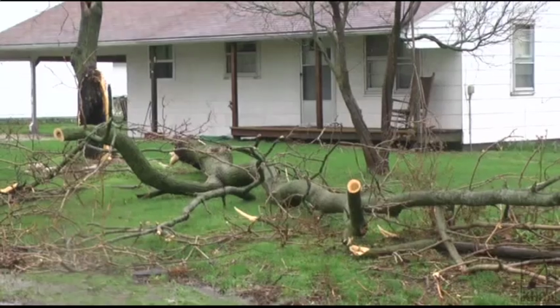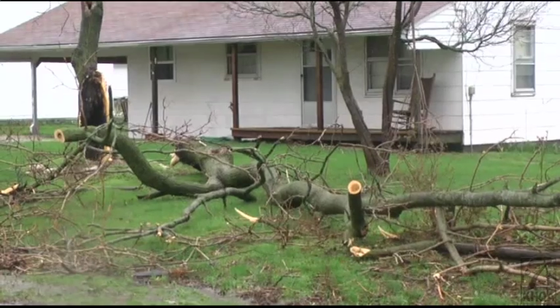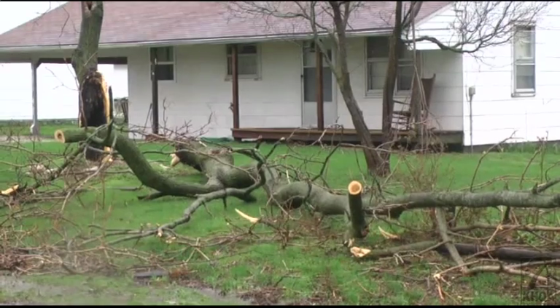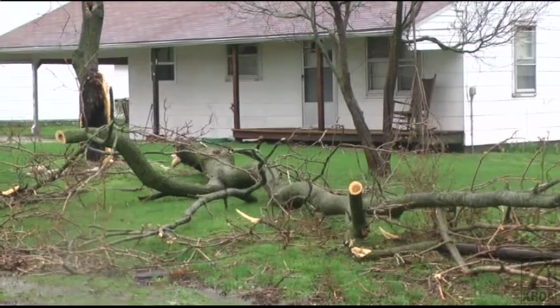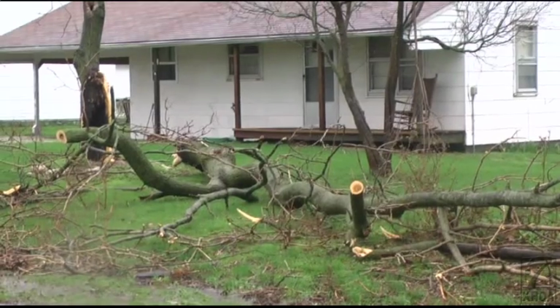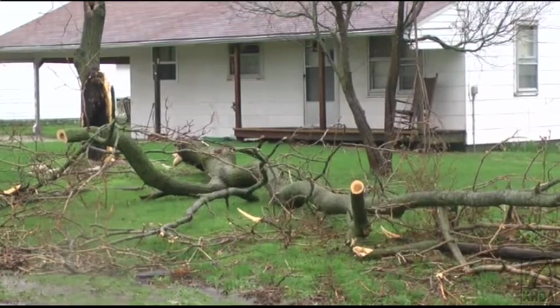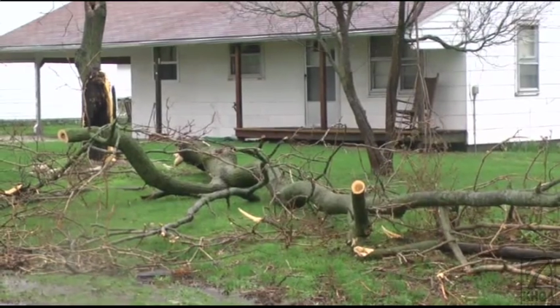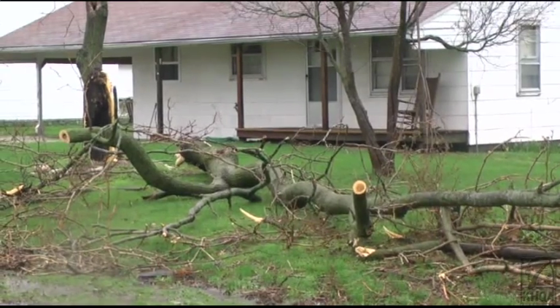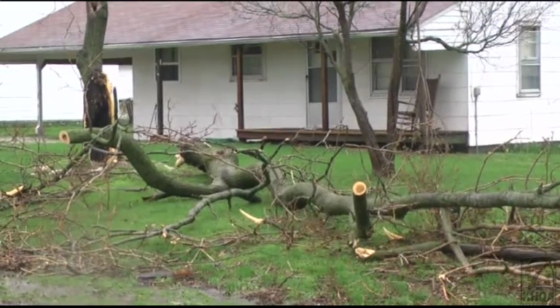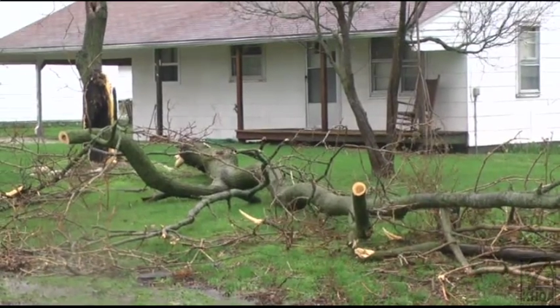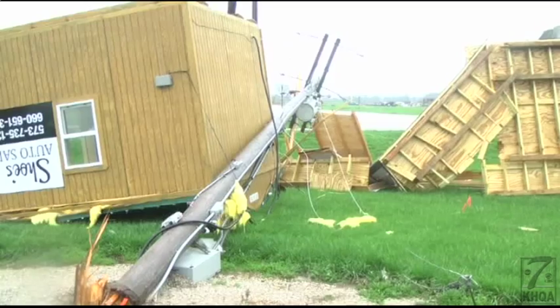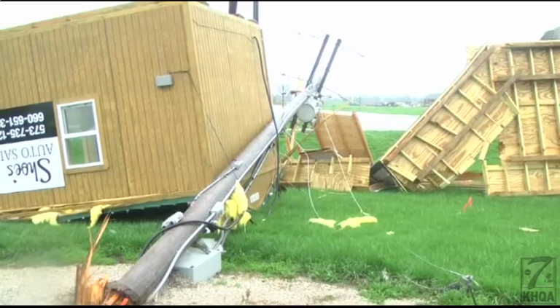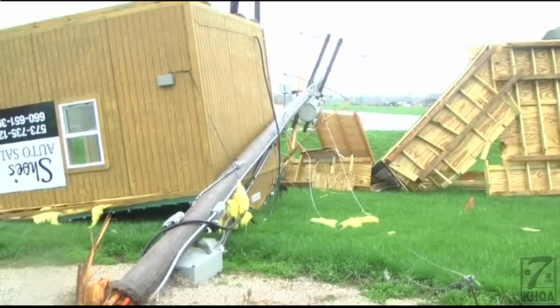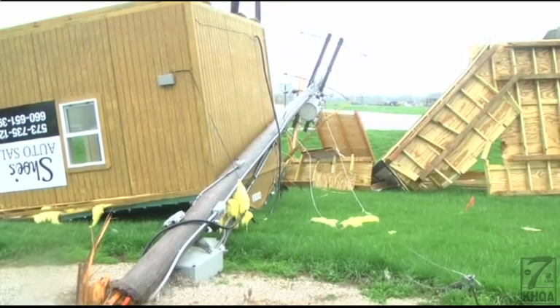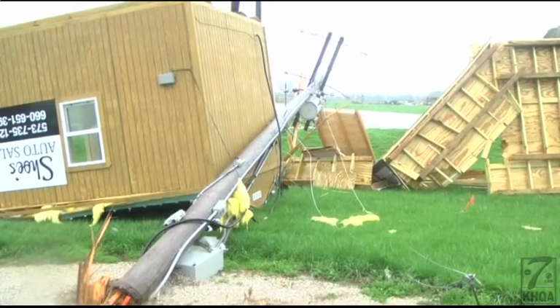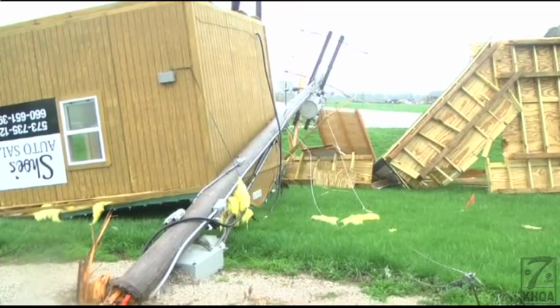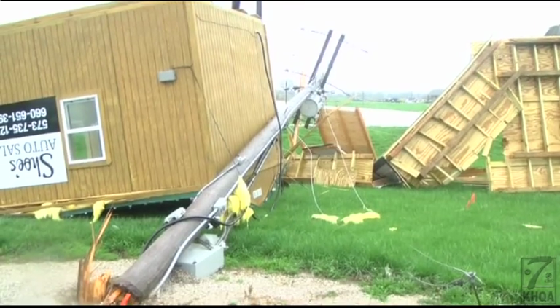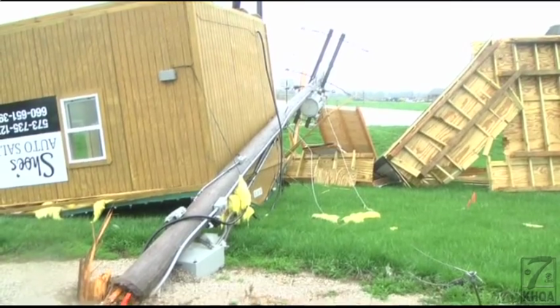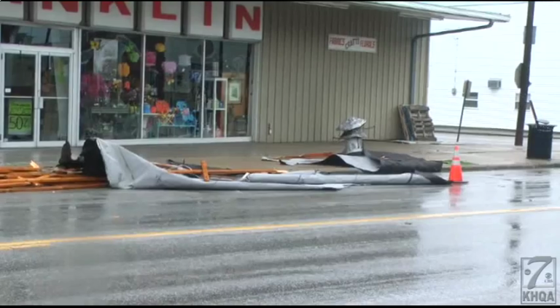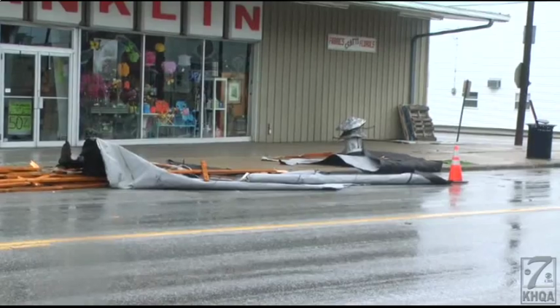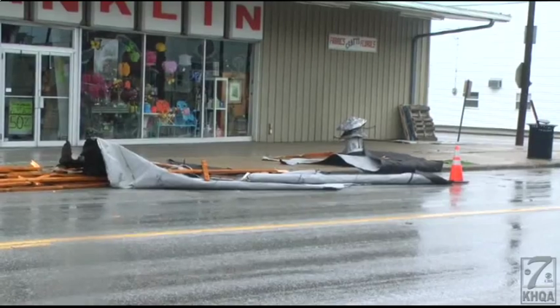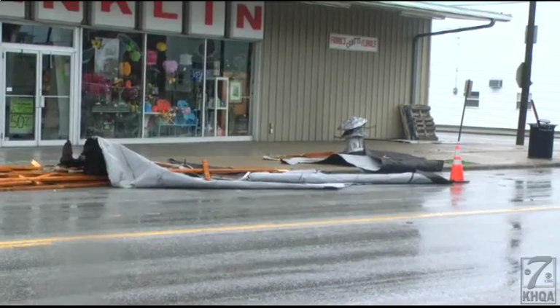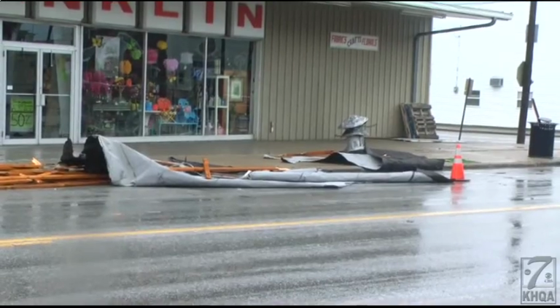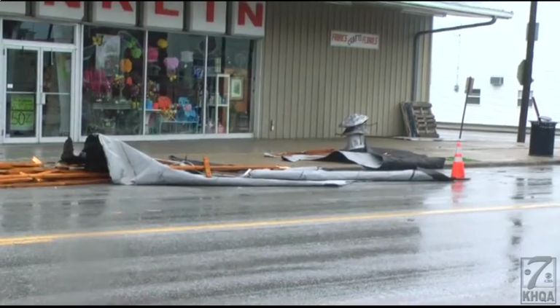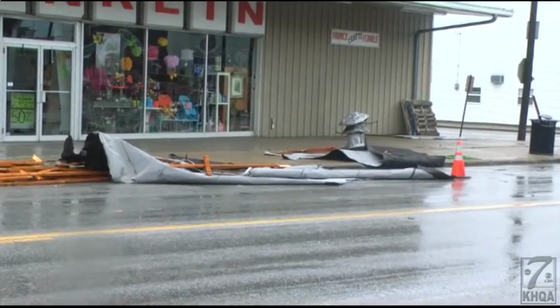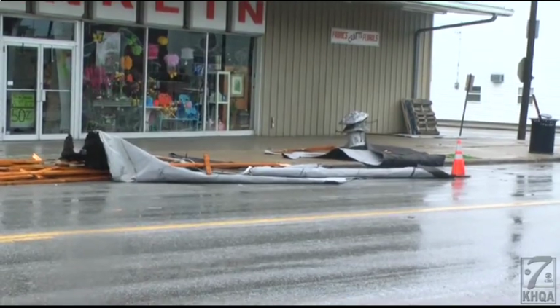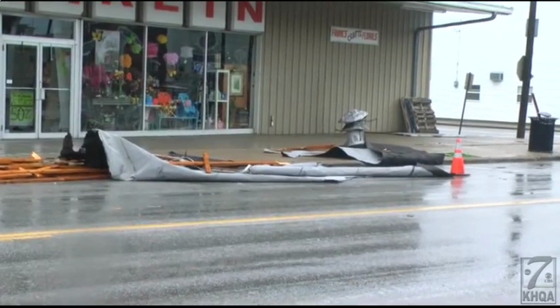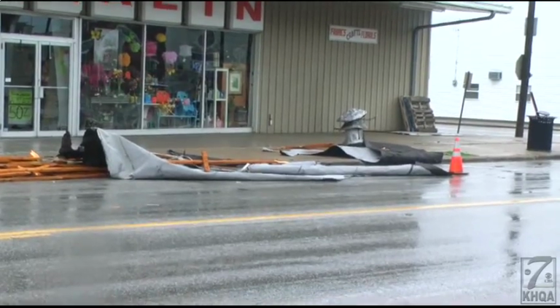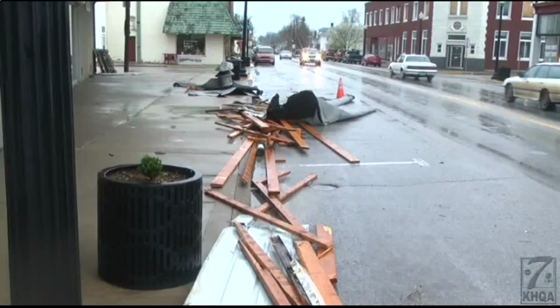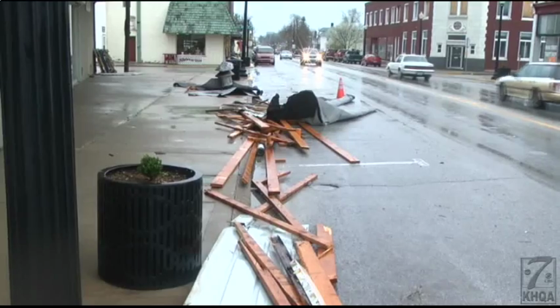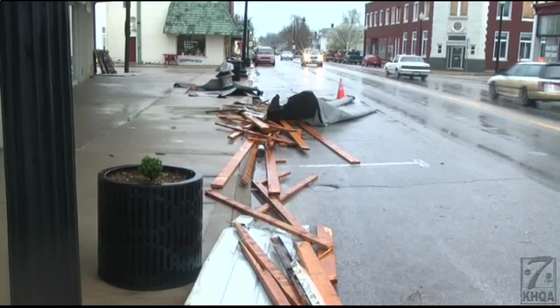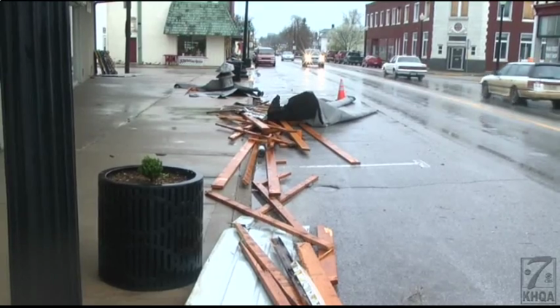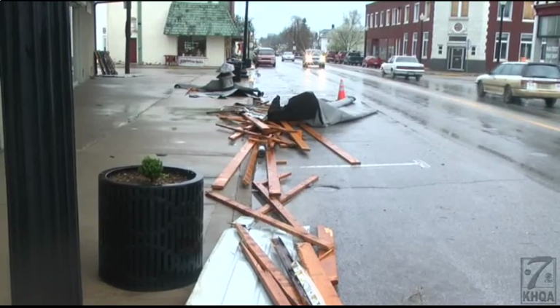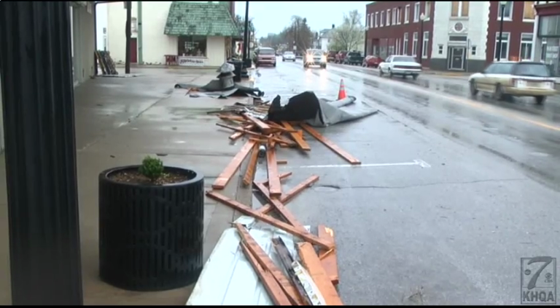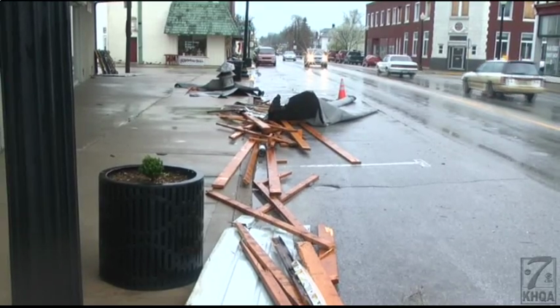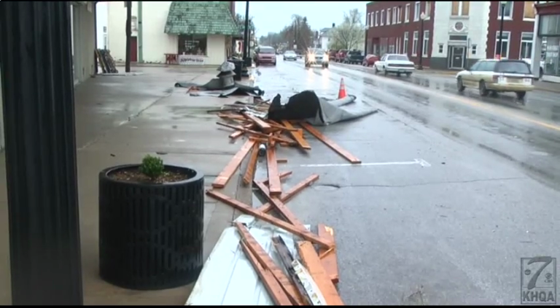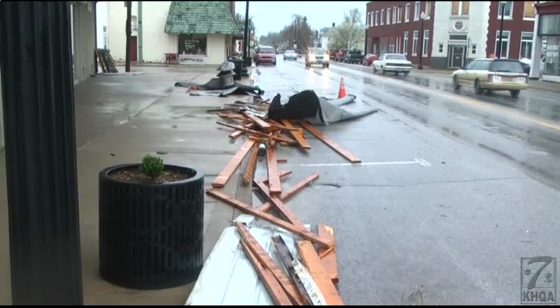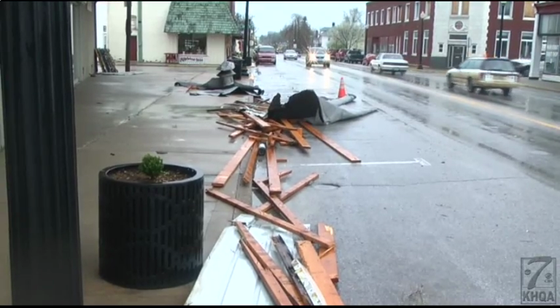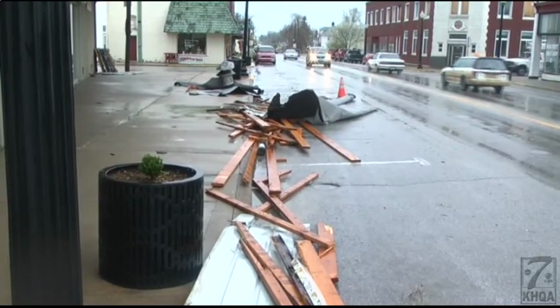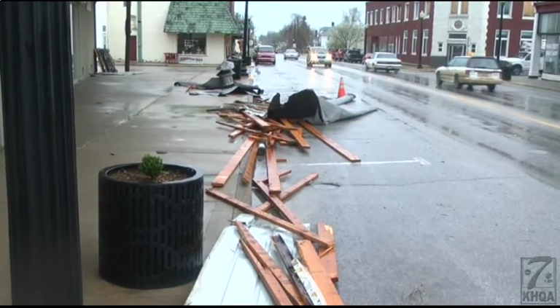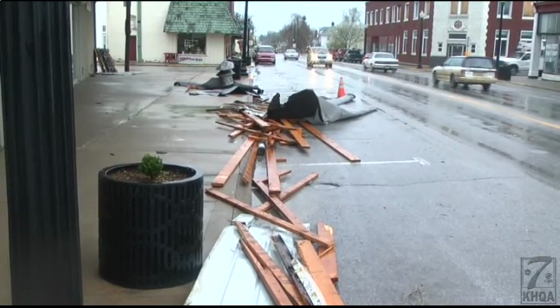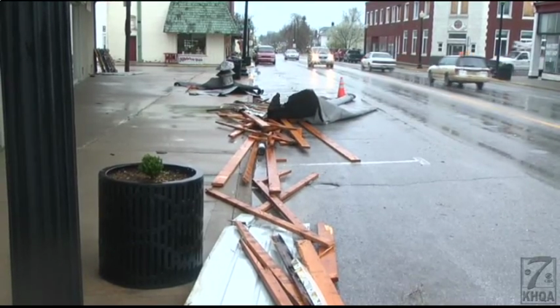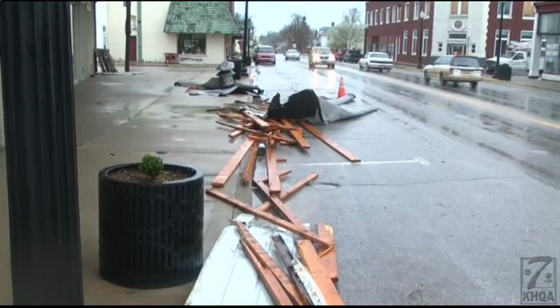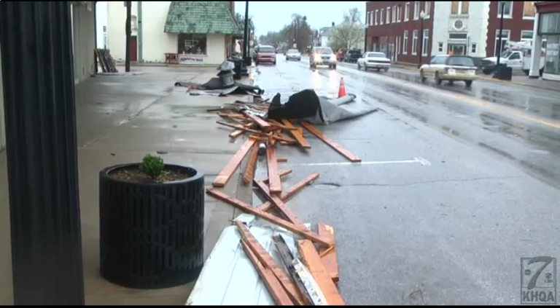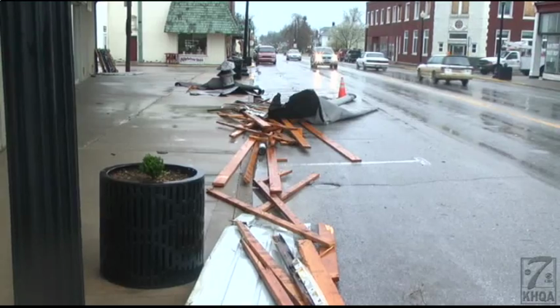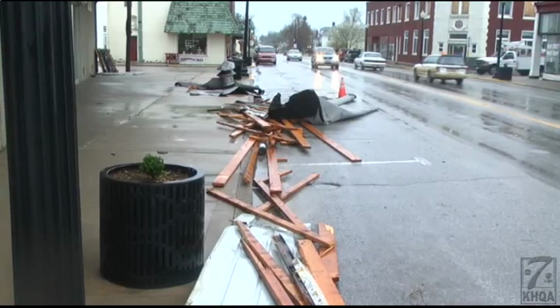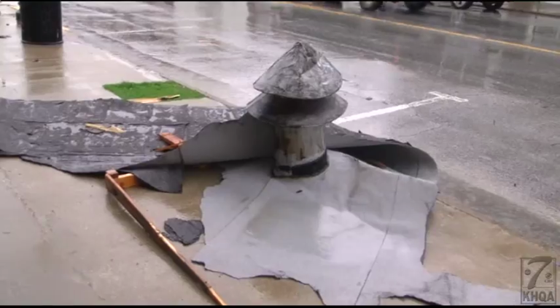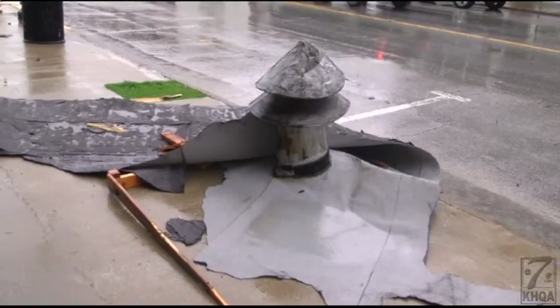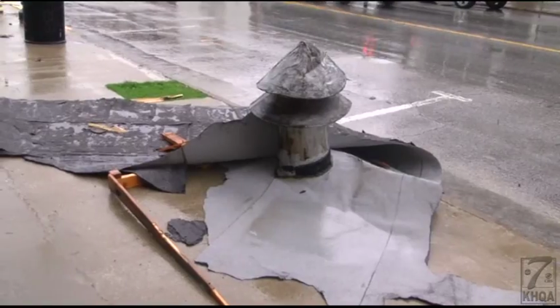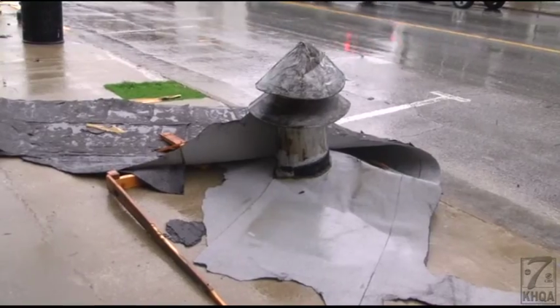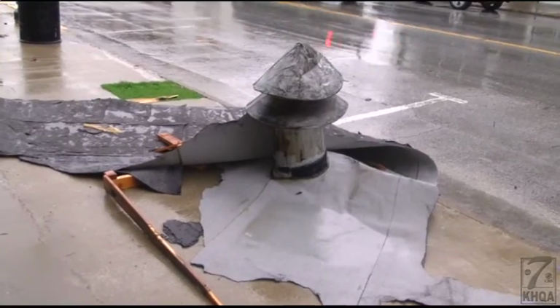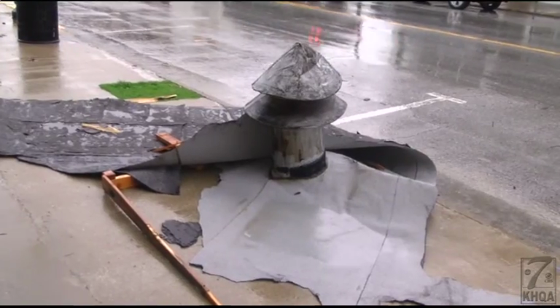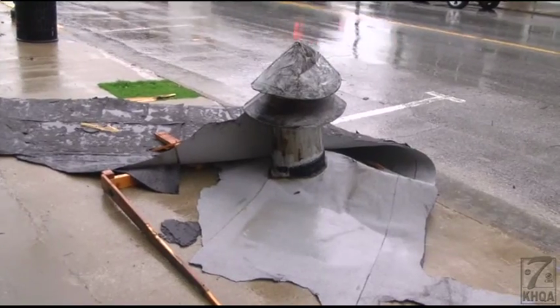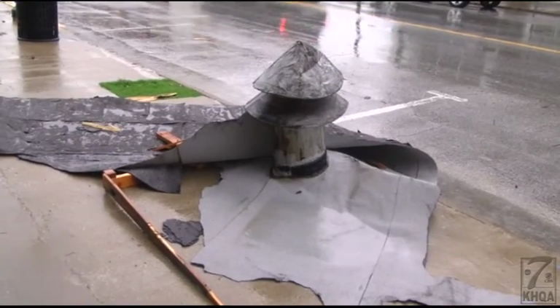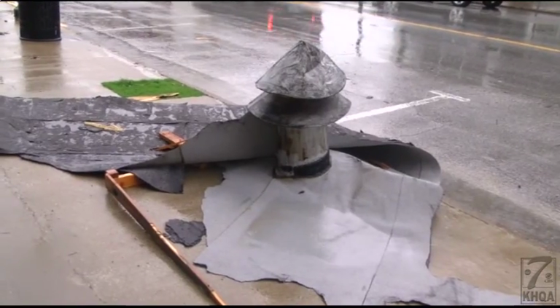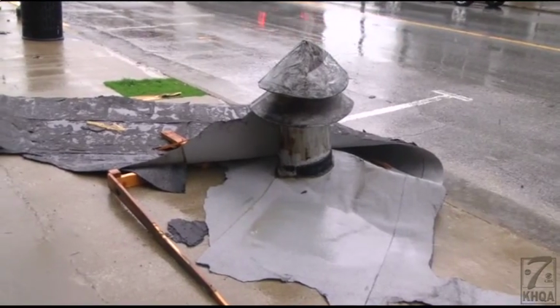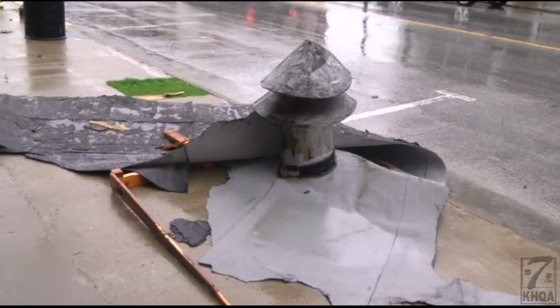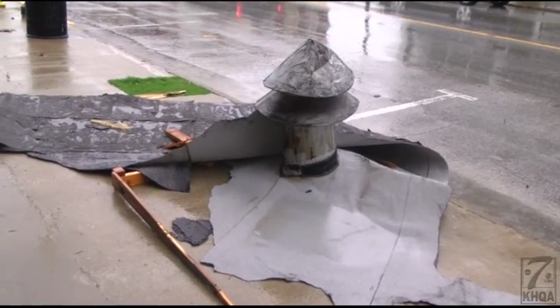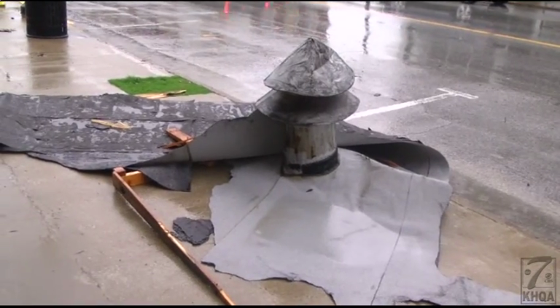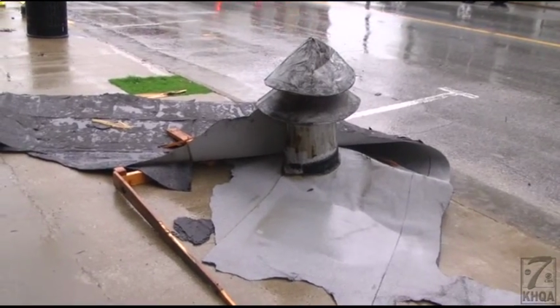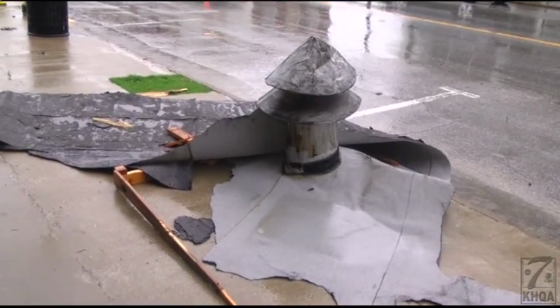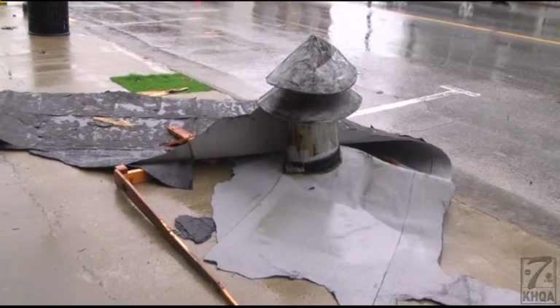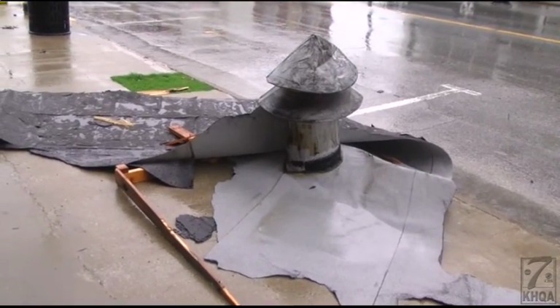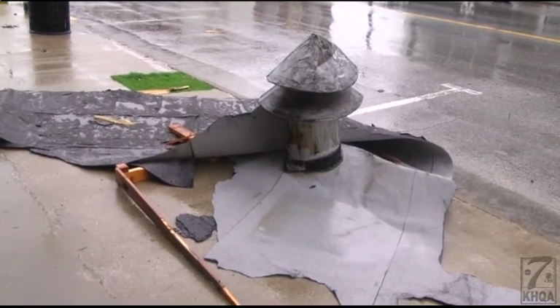Trees, power lines, roofs — all objects that were thrown around in the storm, leaving Monroe City buildings damaged.